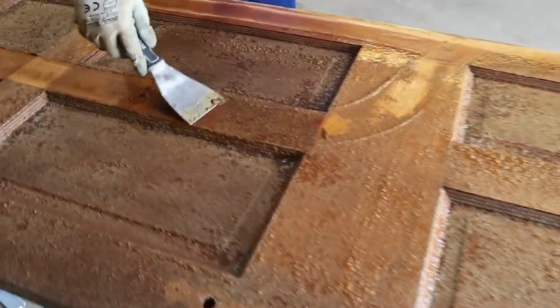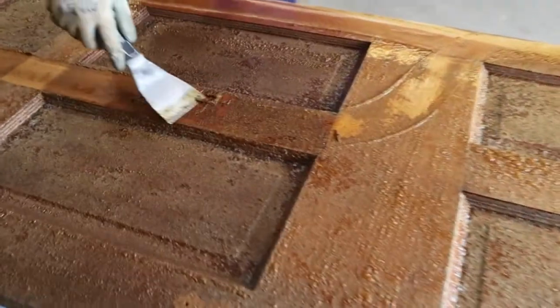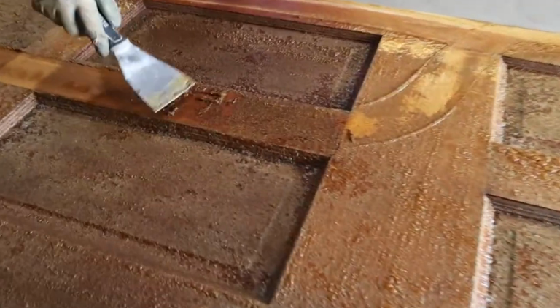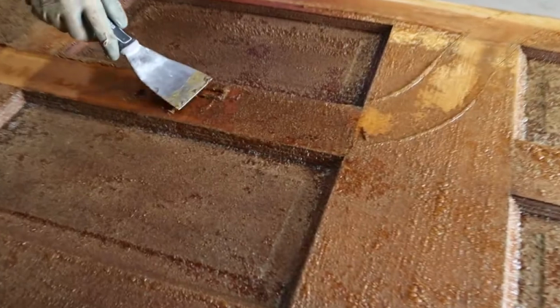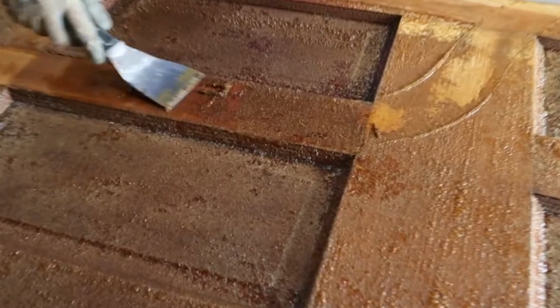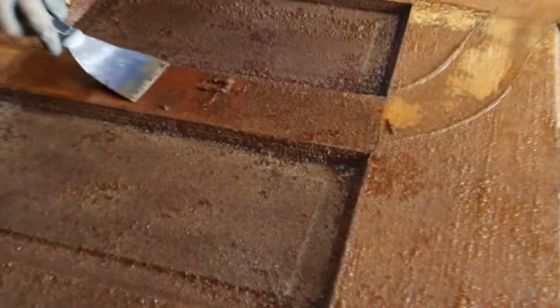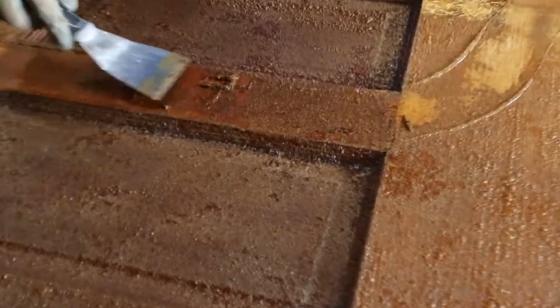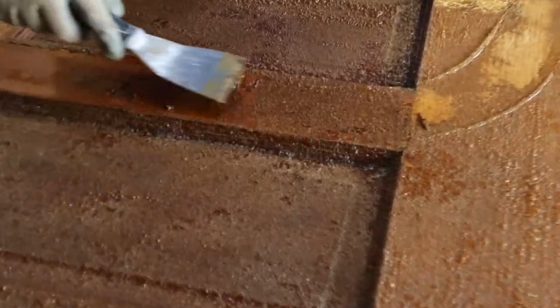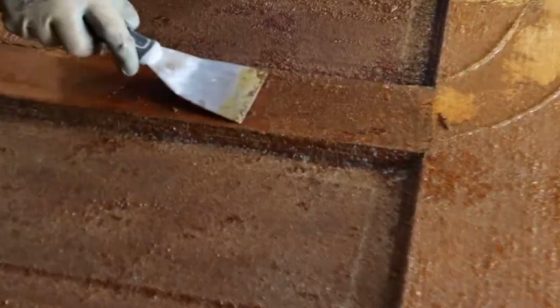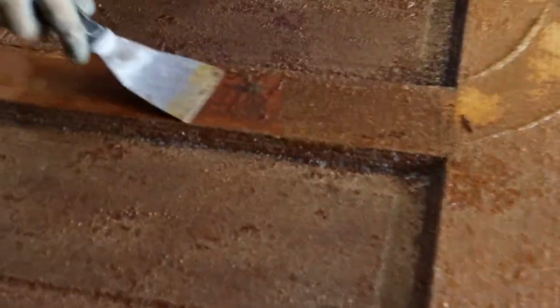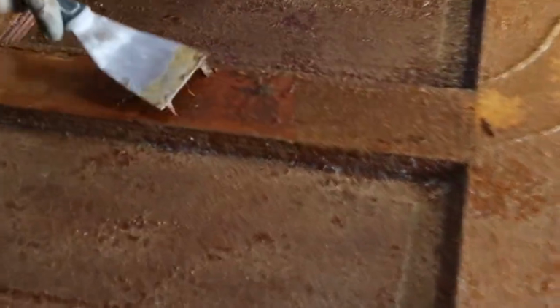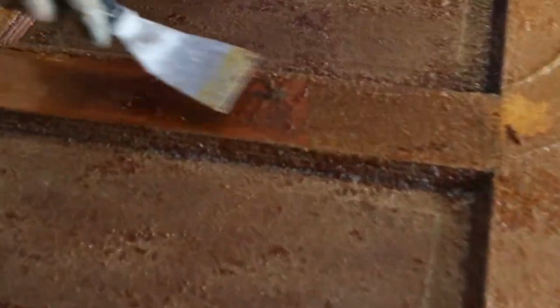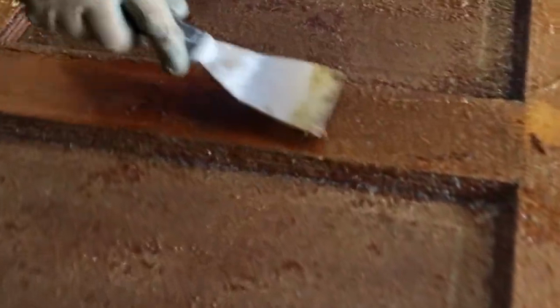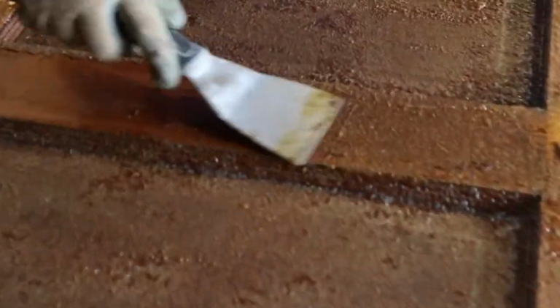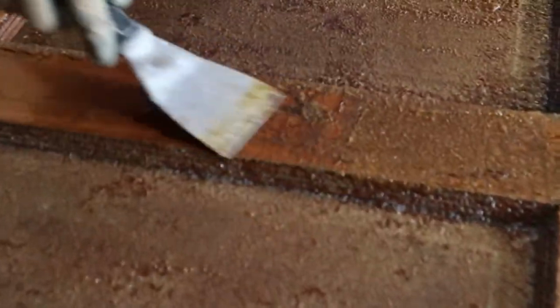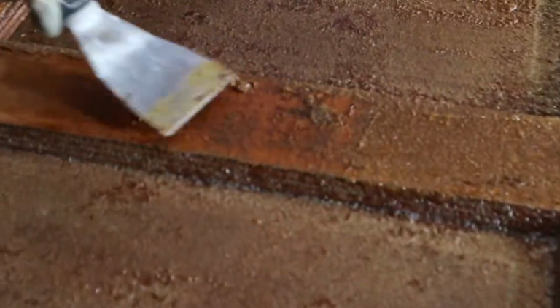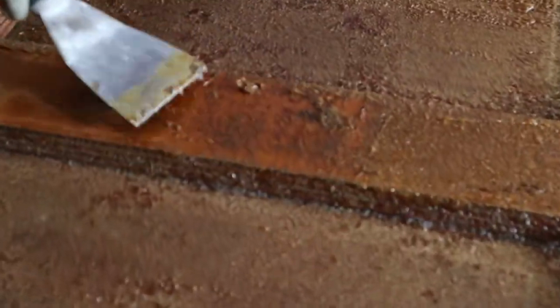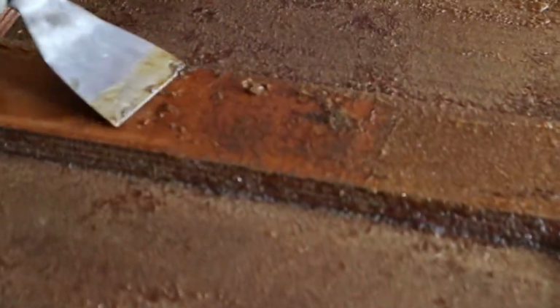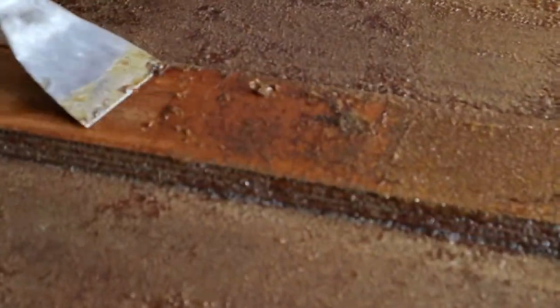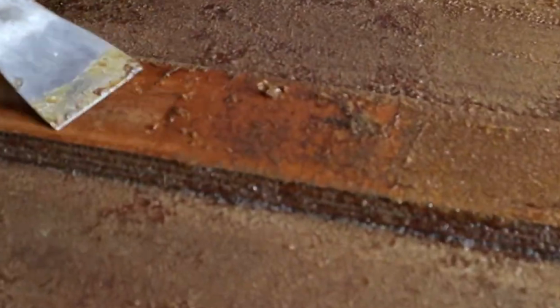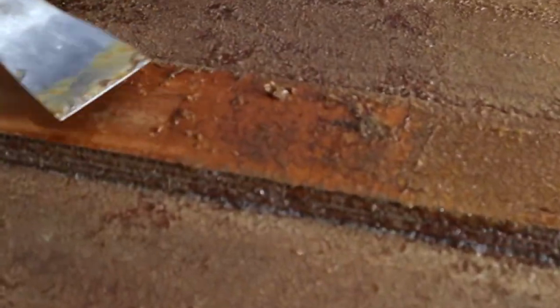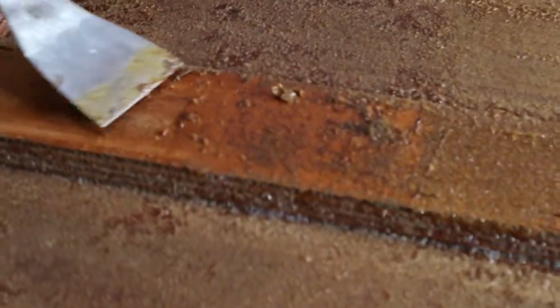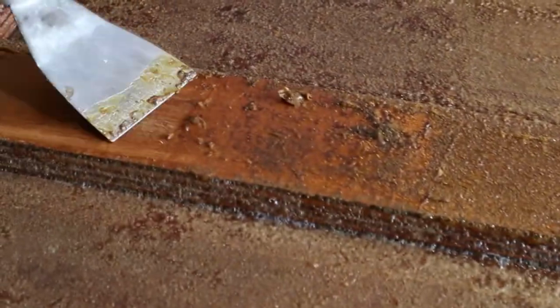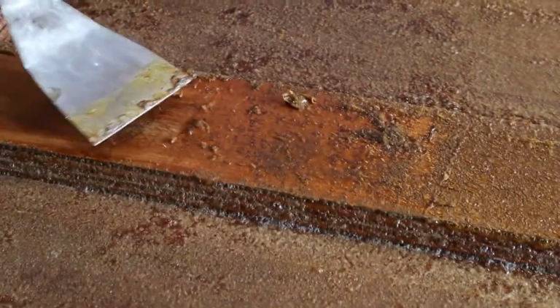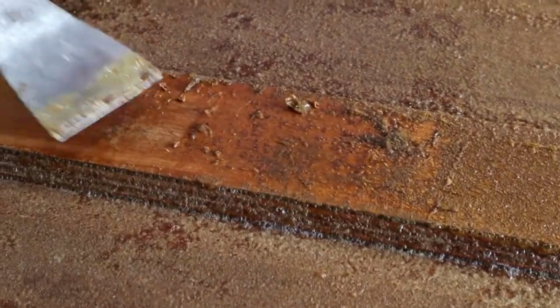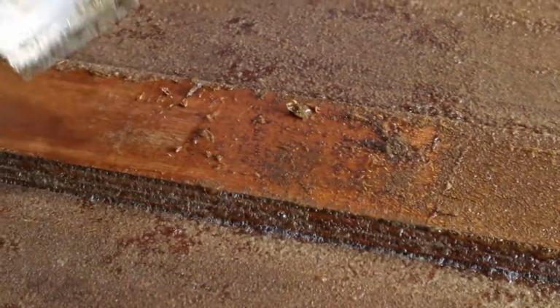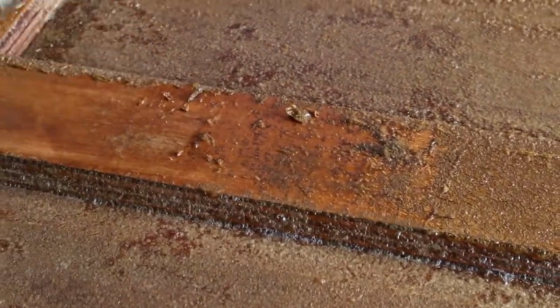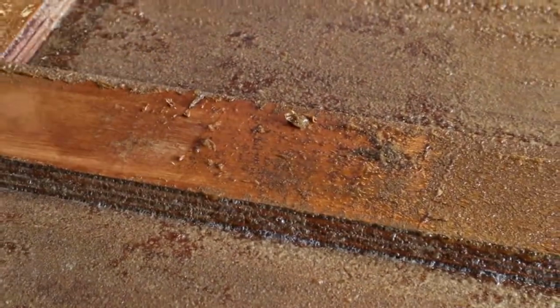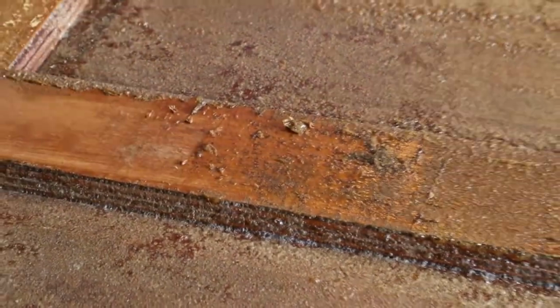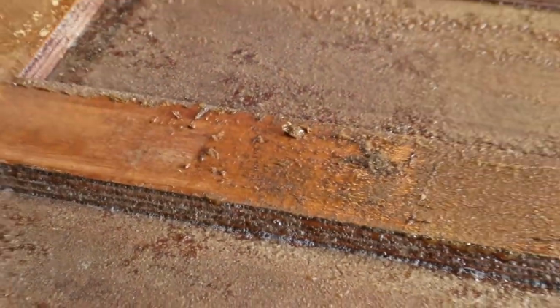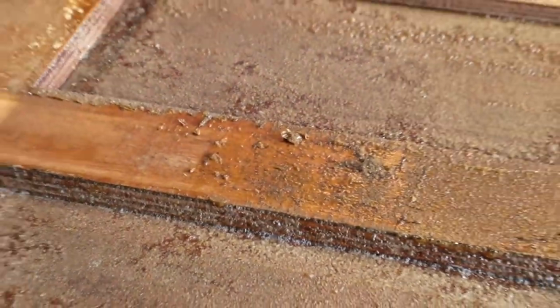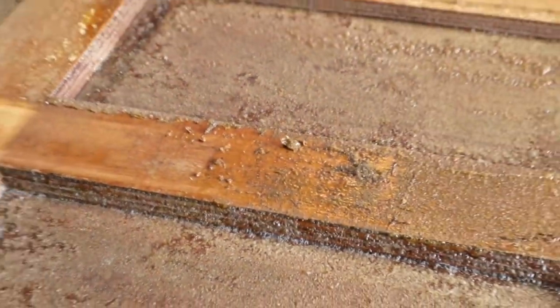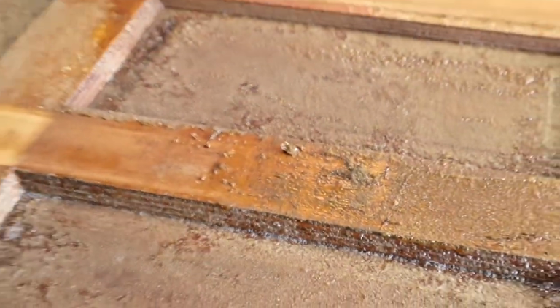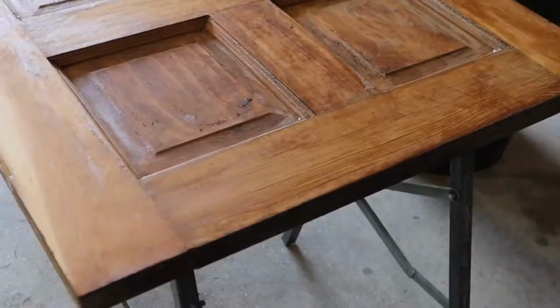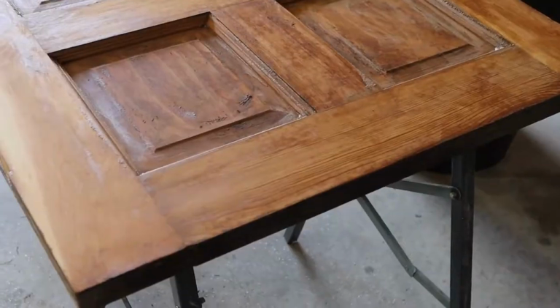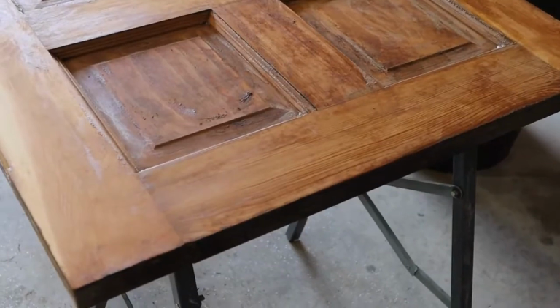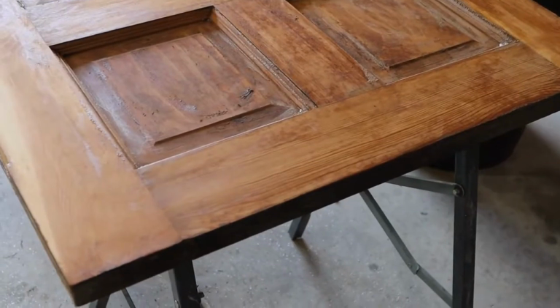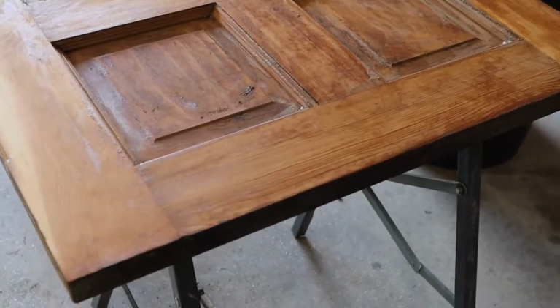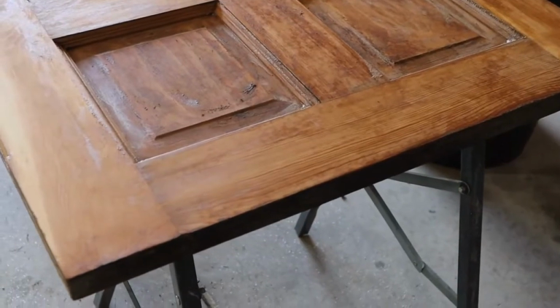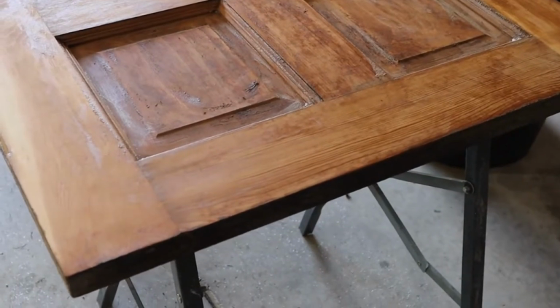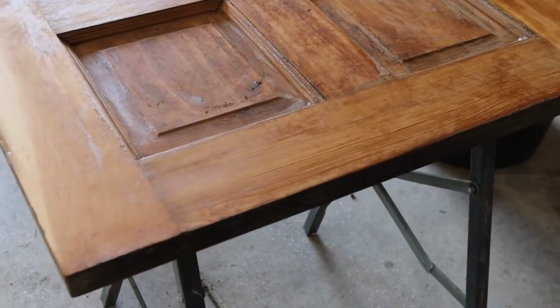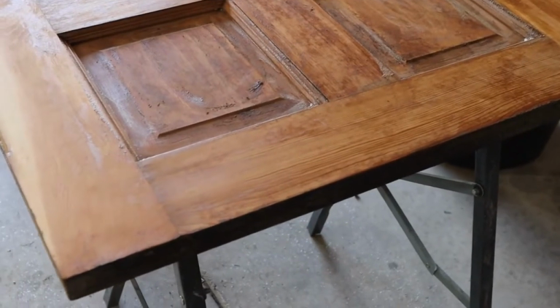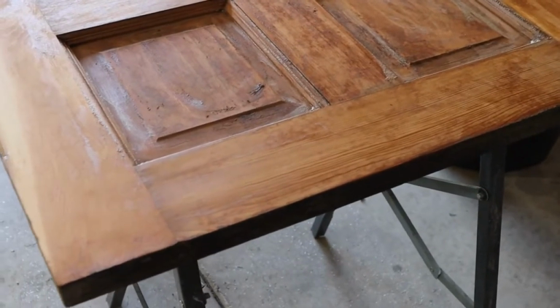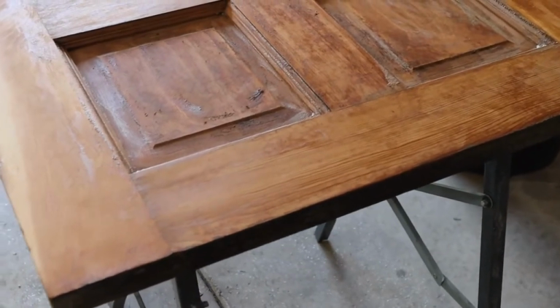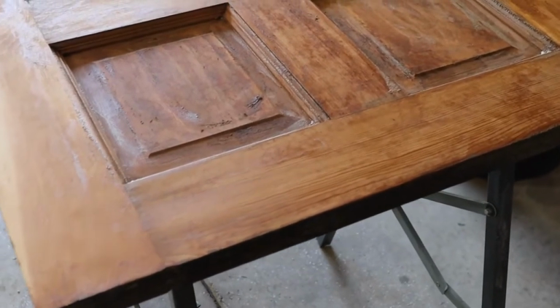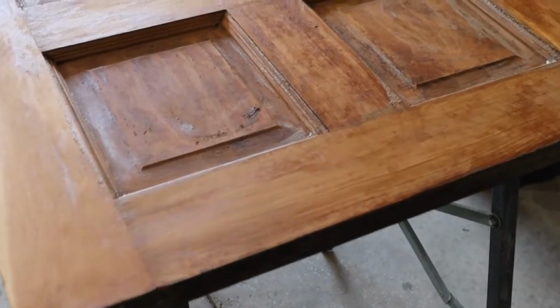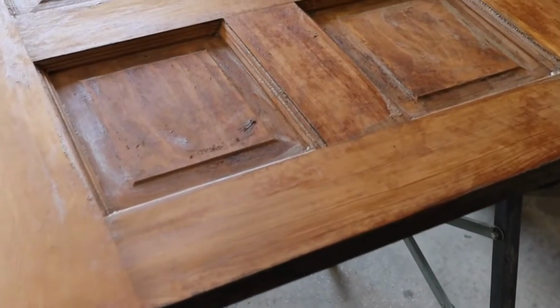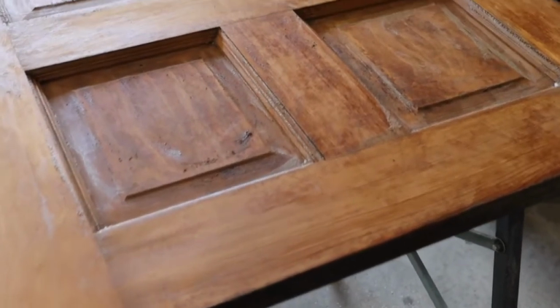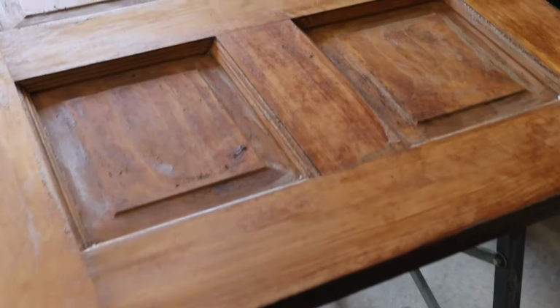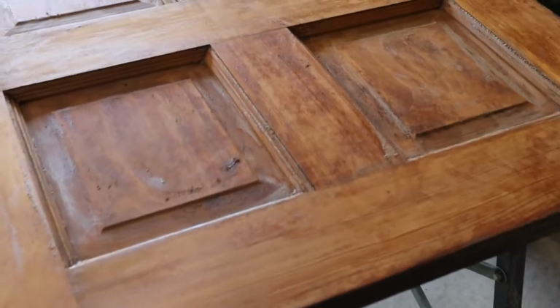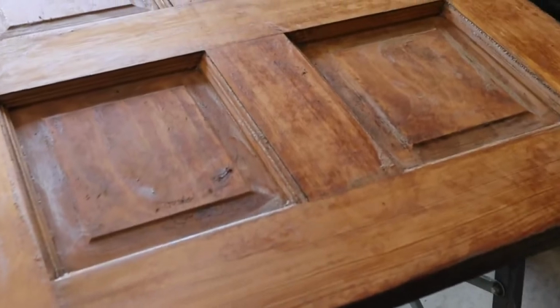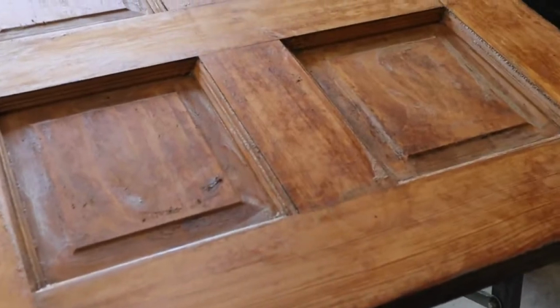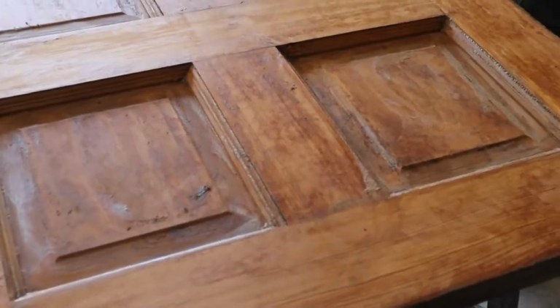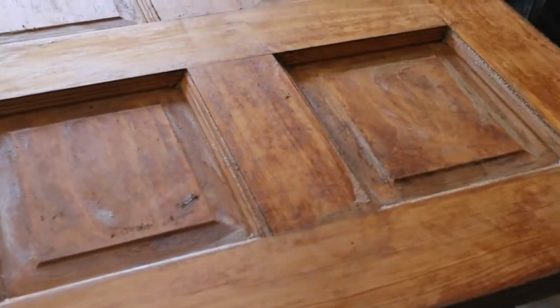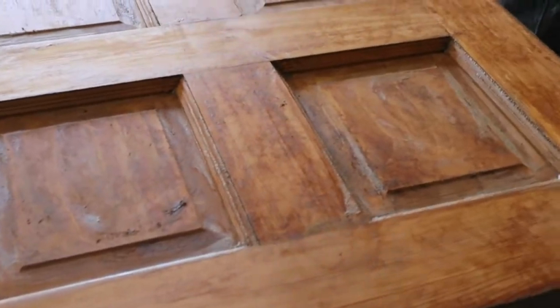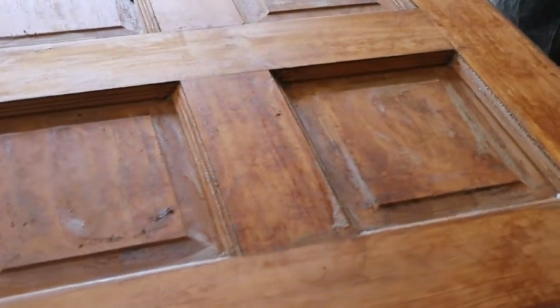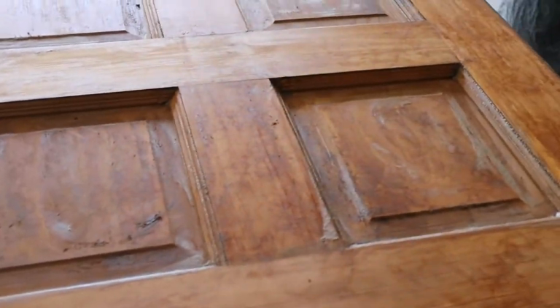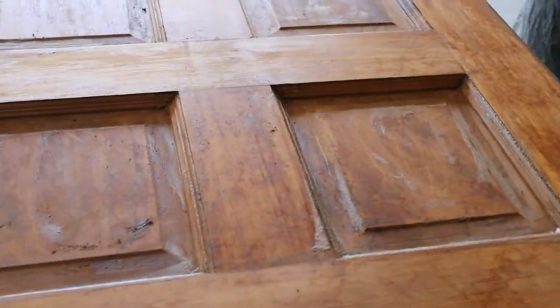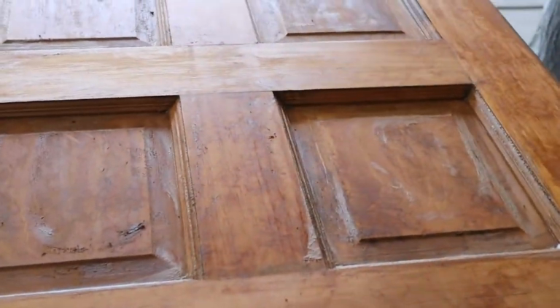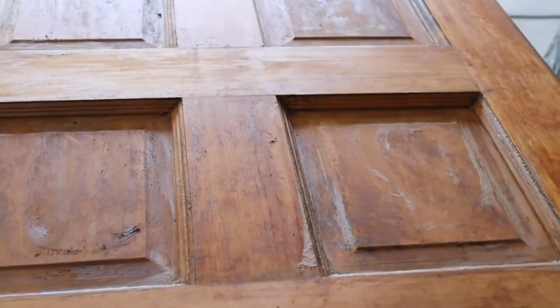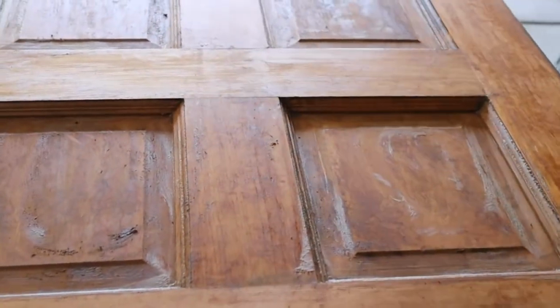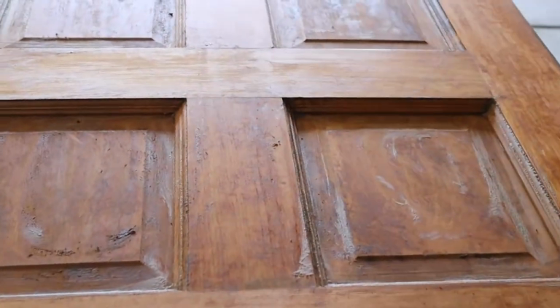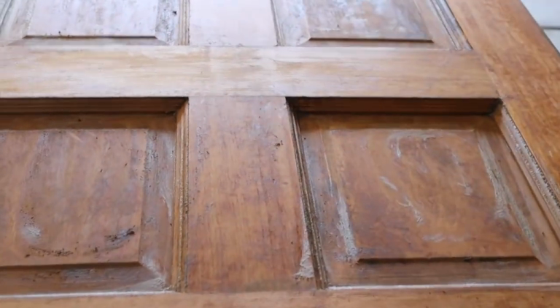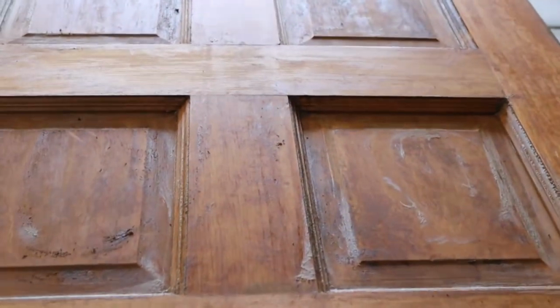I probably could have used a second coat to really get it nice and clean, but it did pretty good with just the one coat.